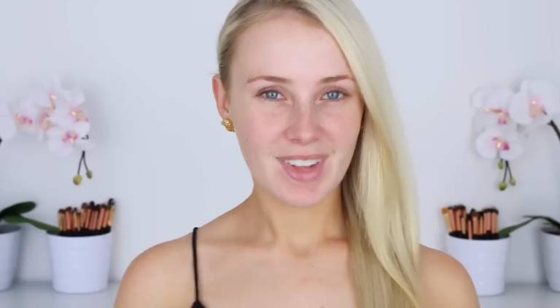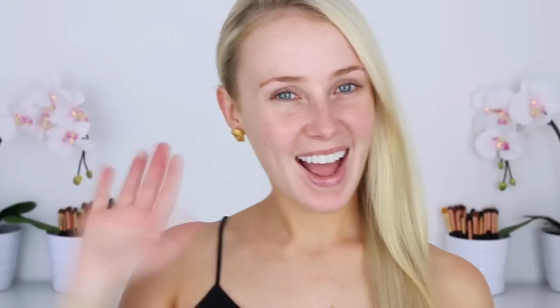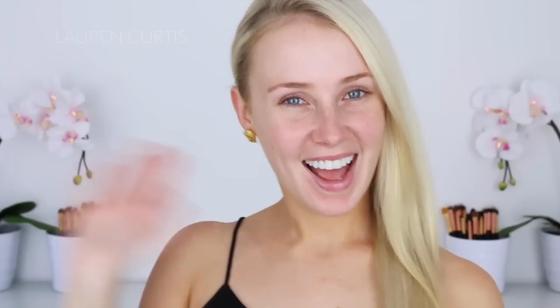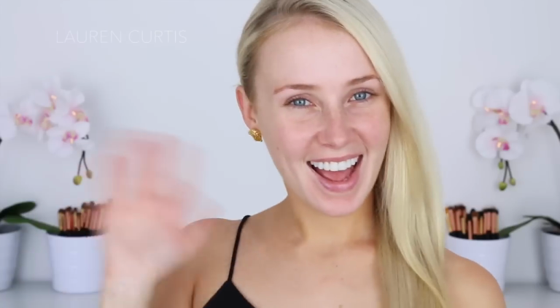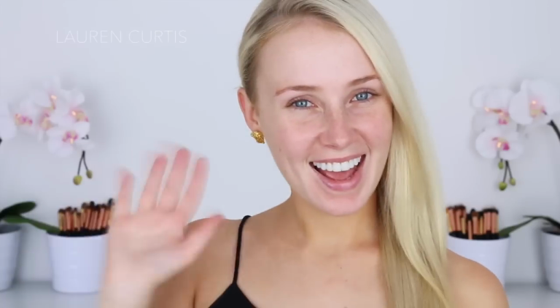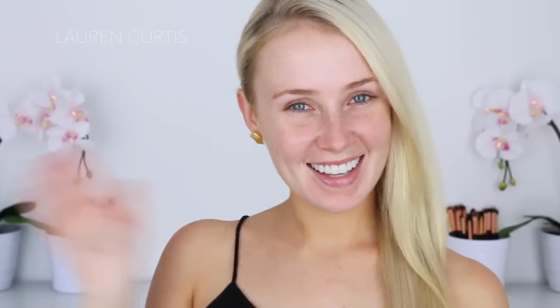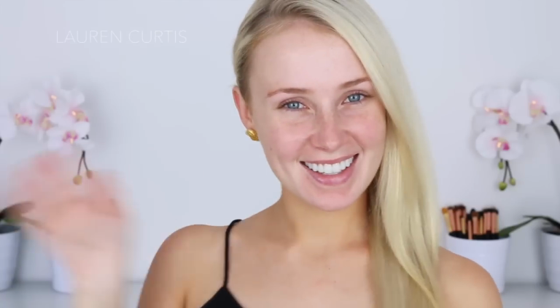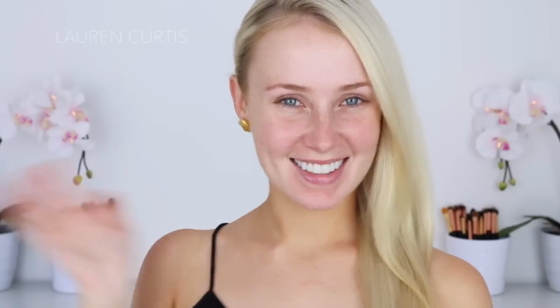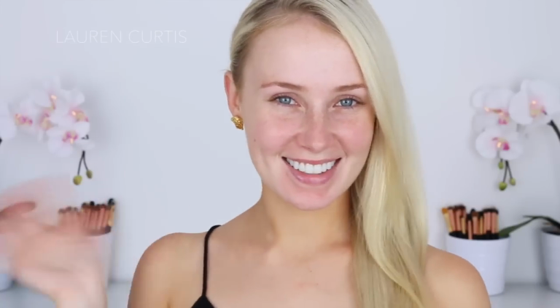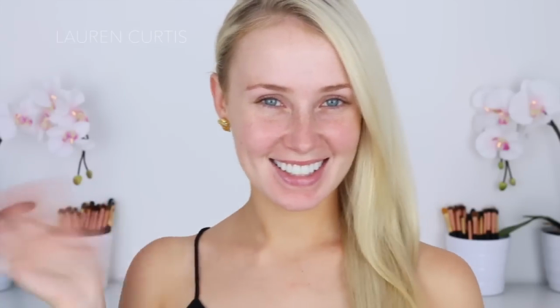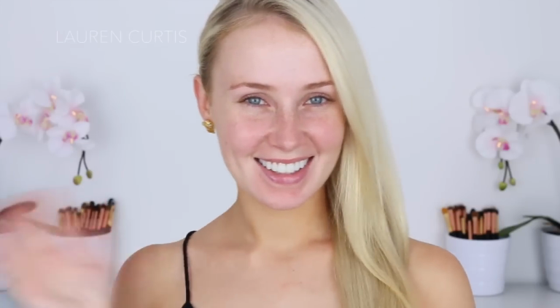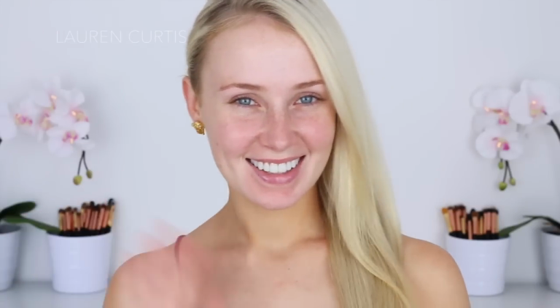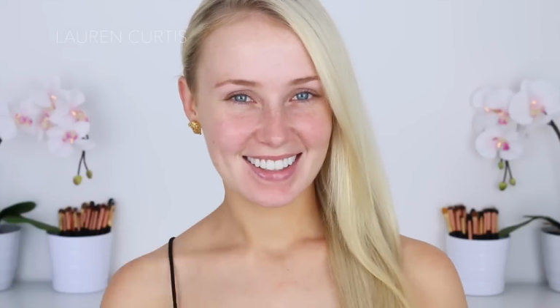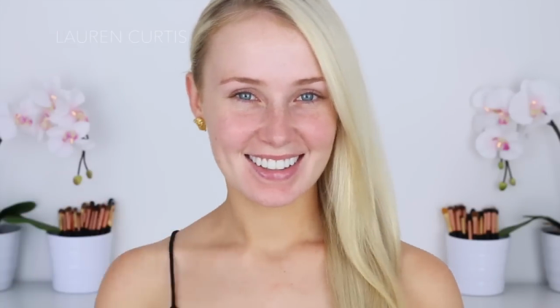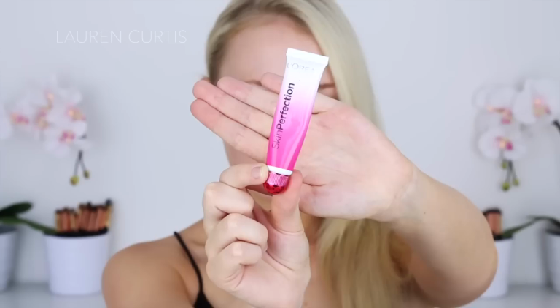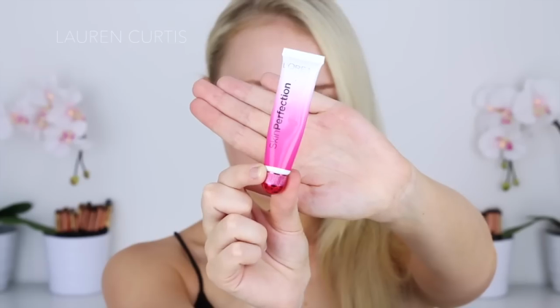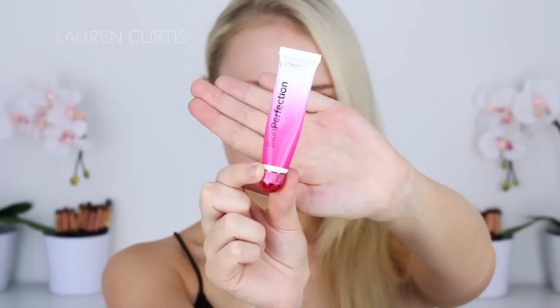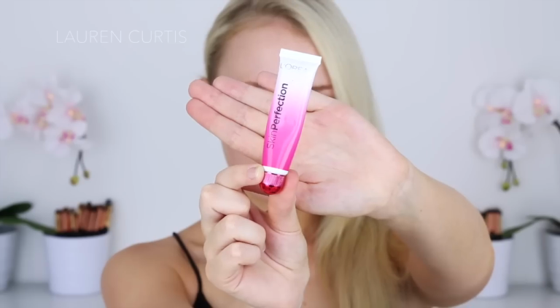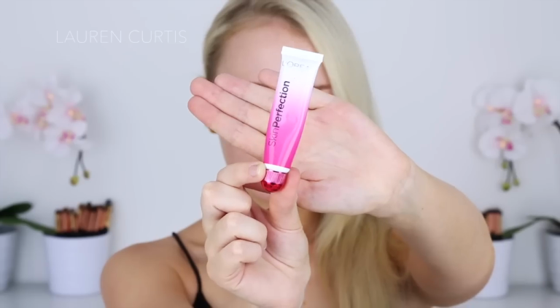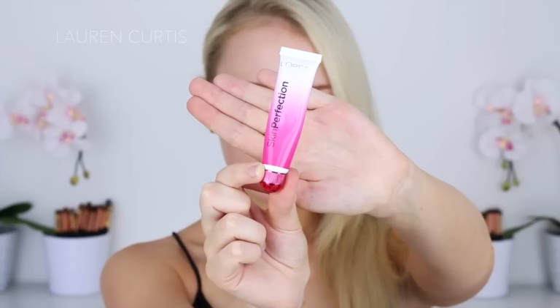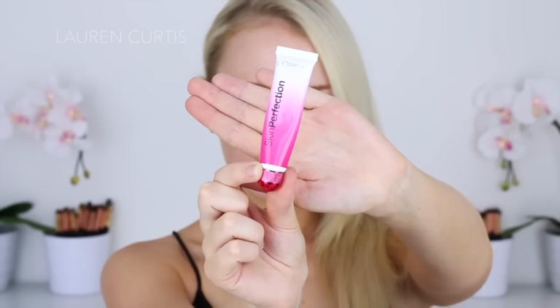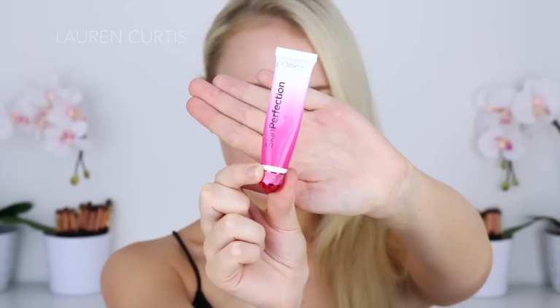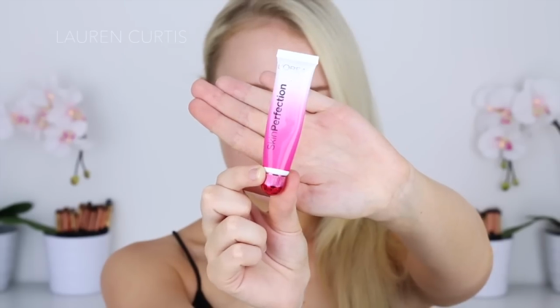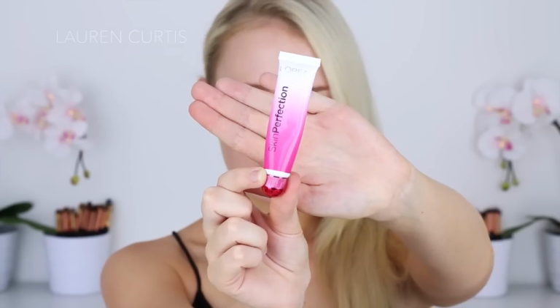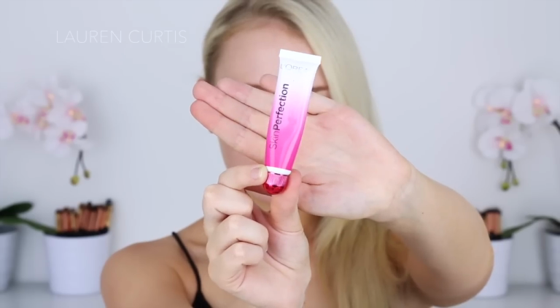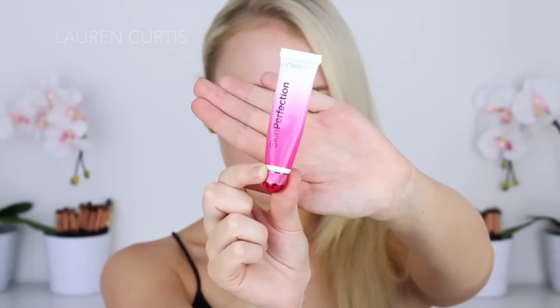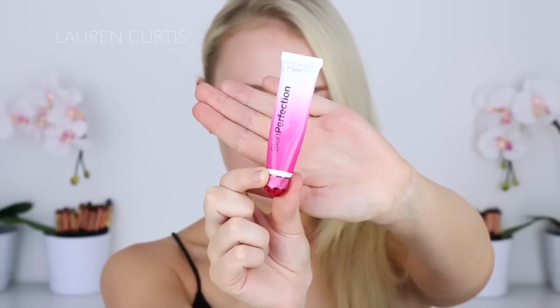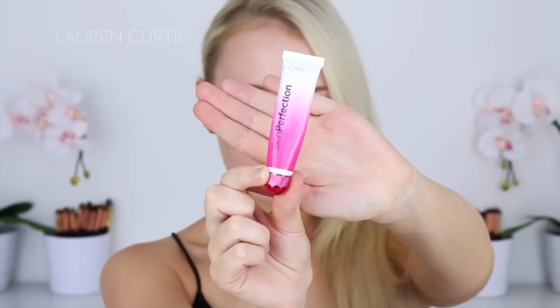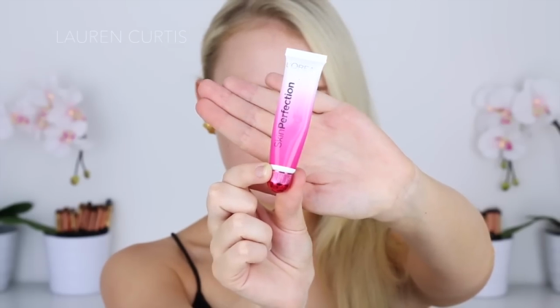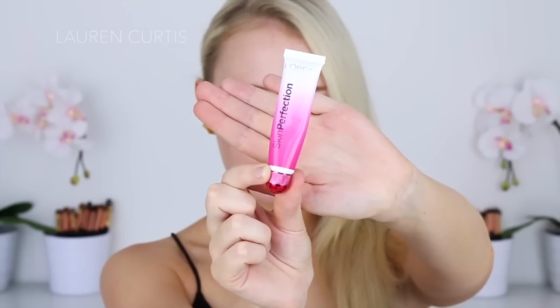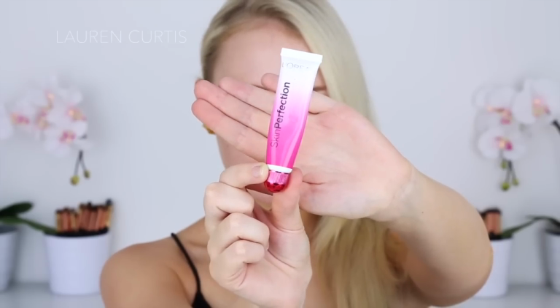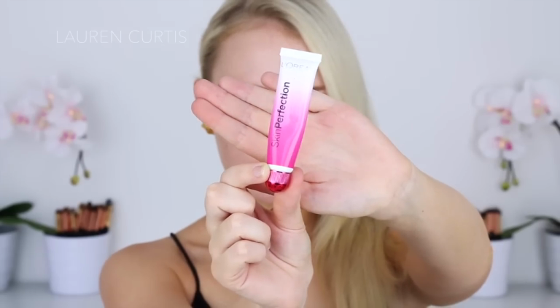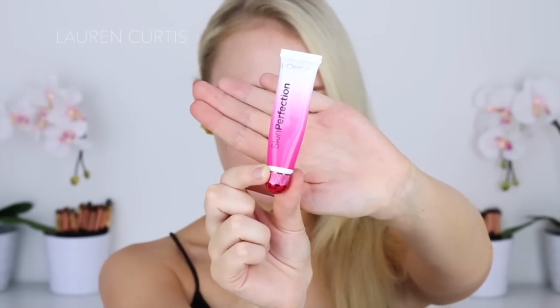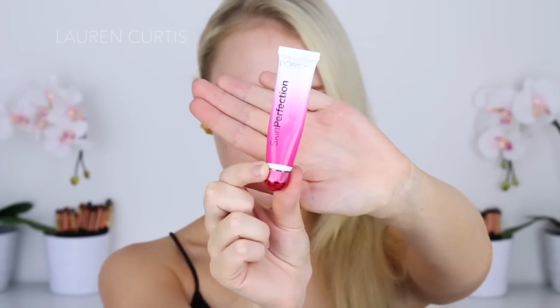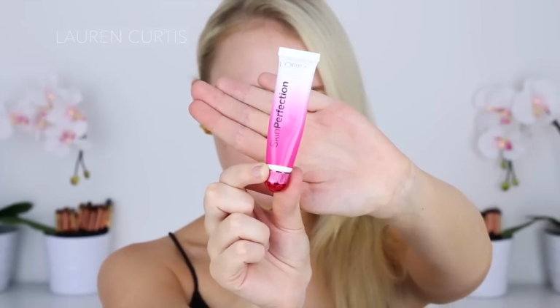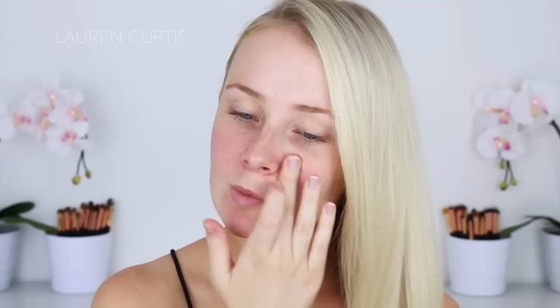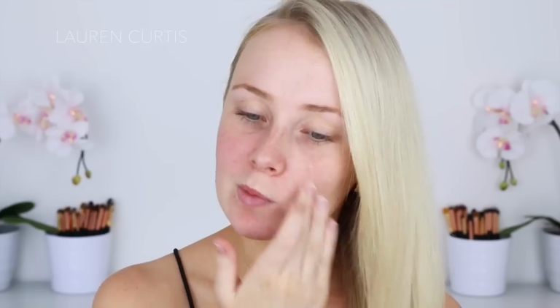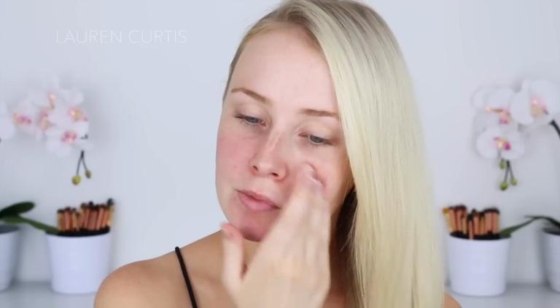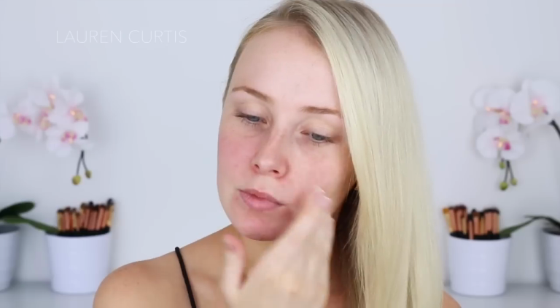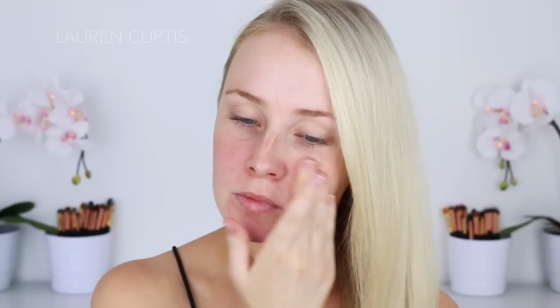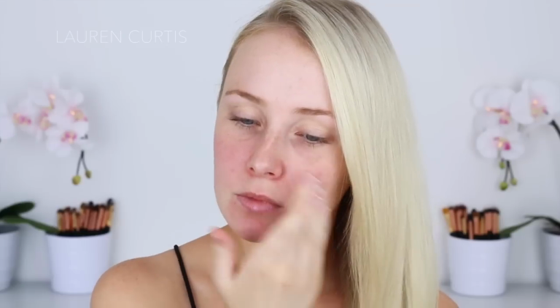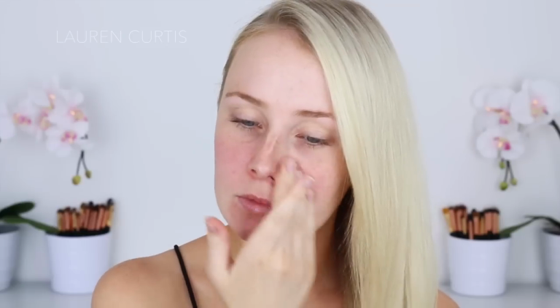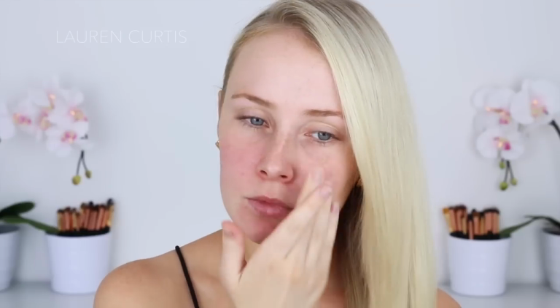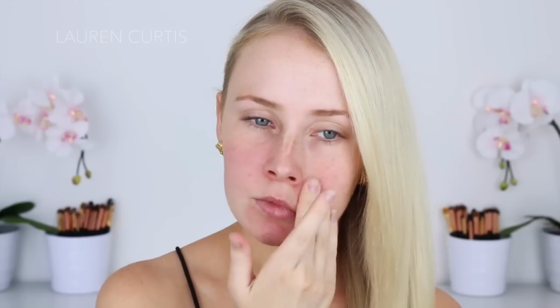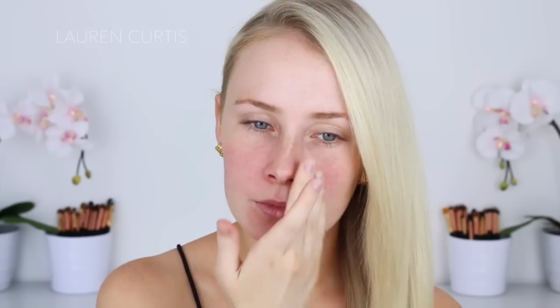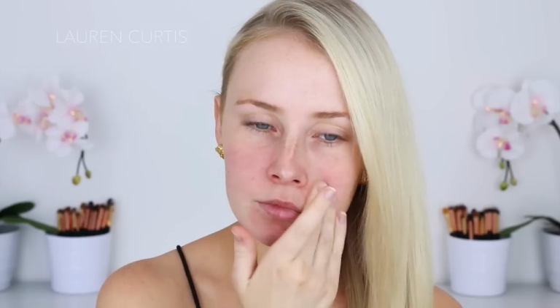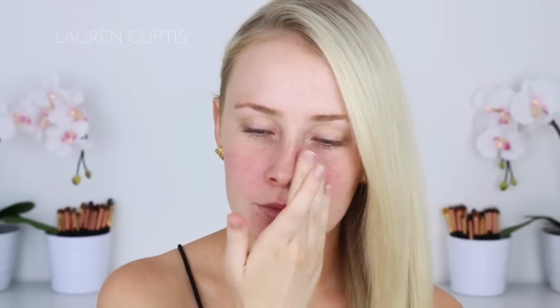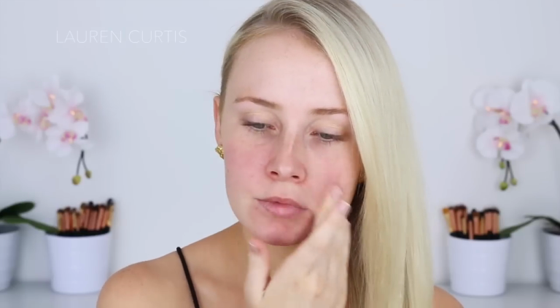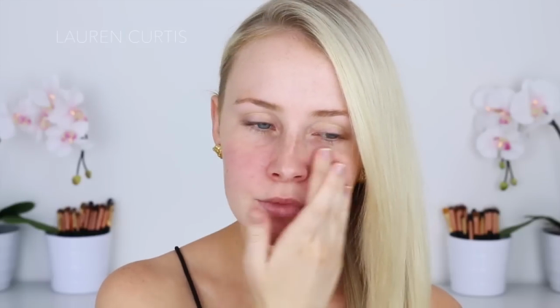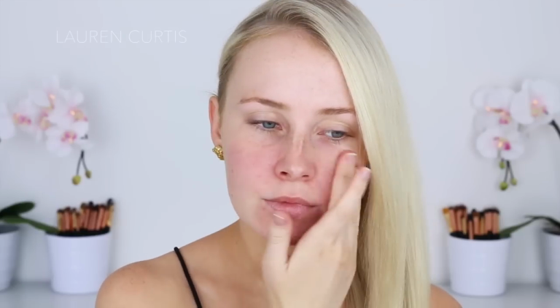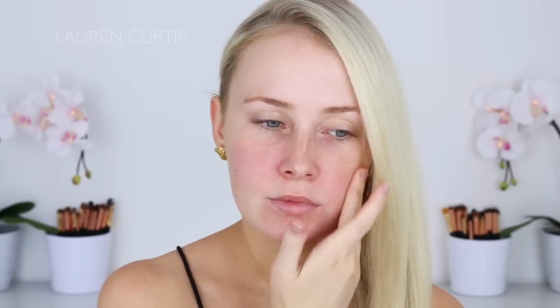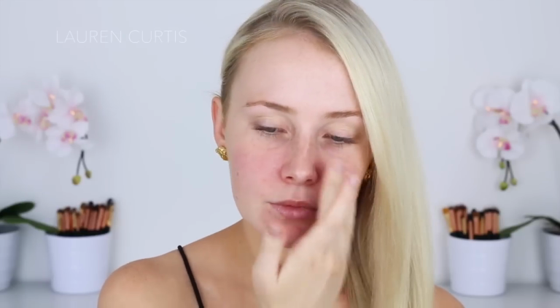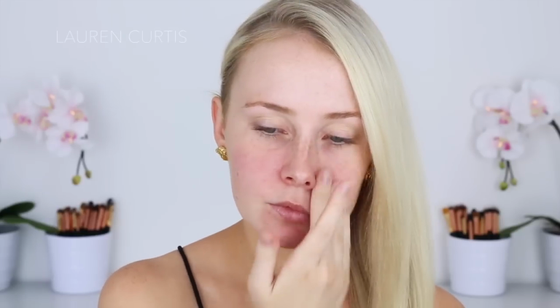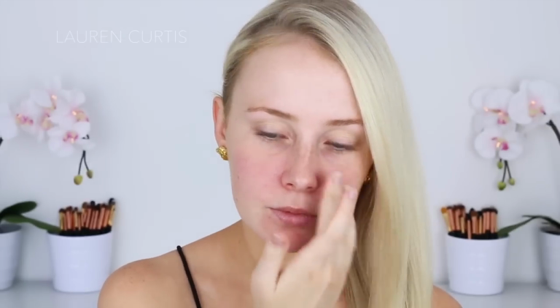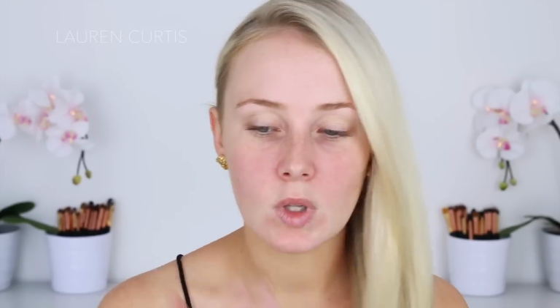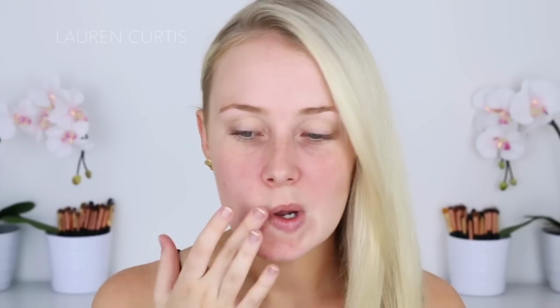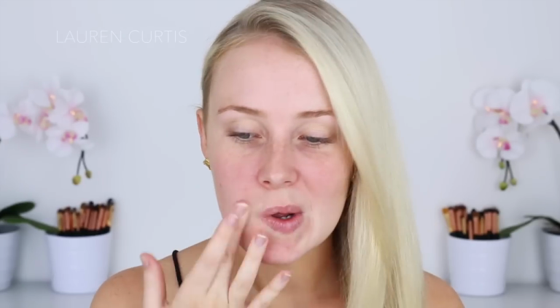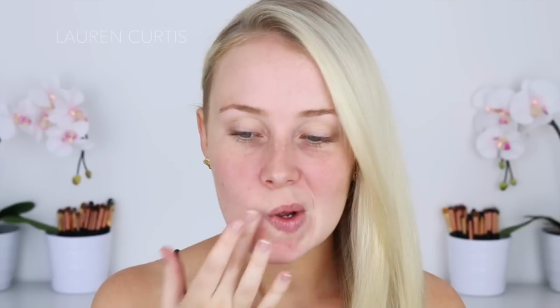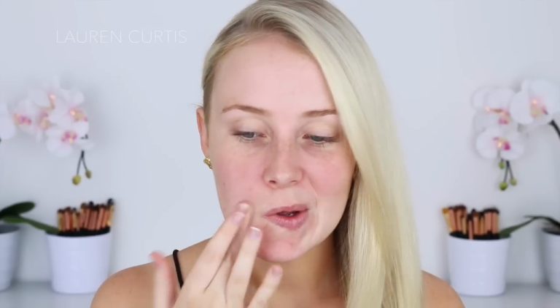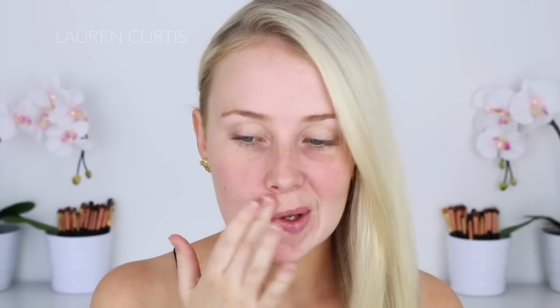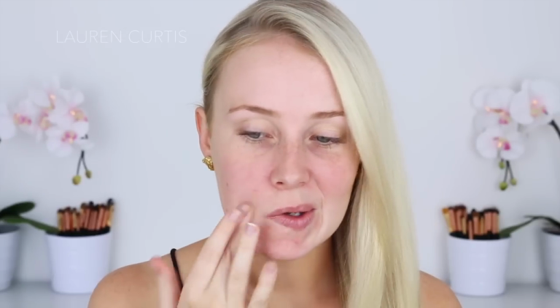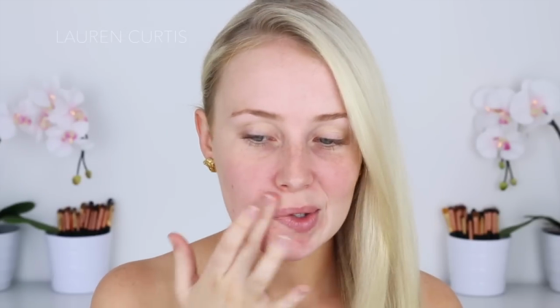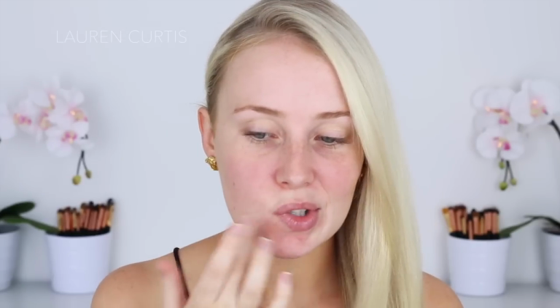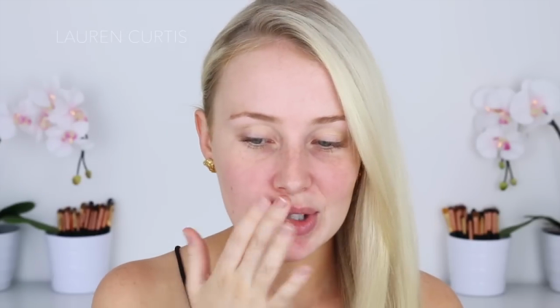Hey guys, welcome back to my channel. I'm going to start out using the L'Oreal Skin Perfection Pore Vanishing Cream.